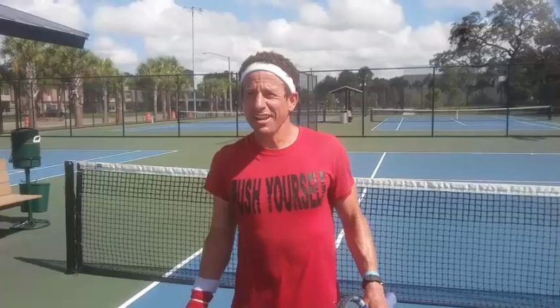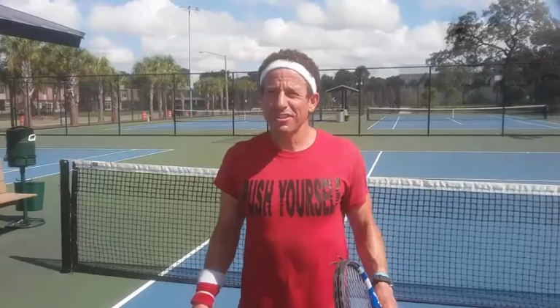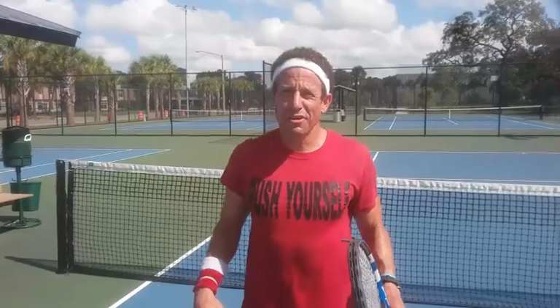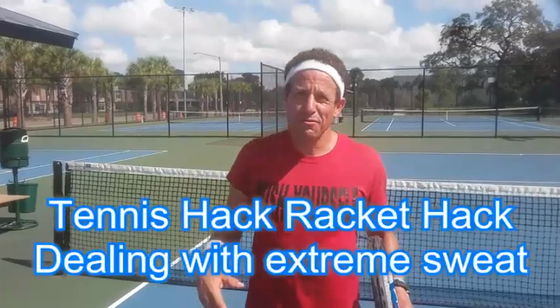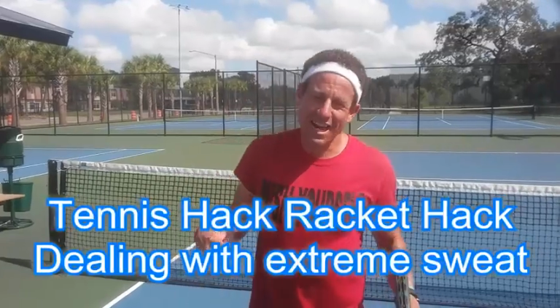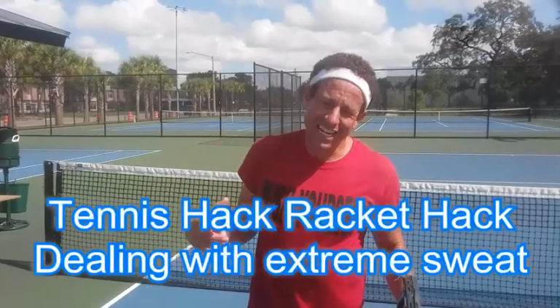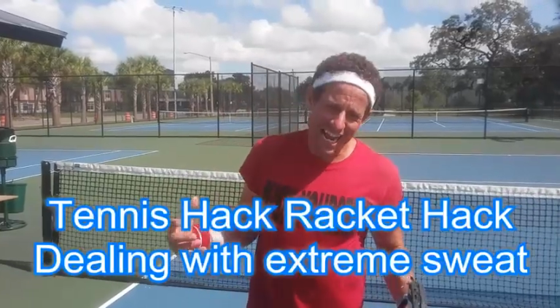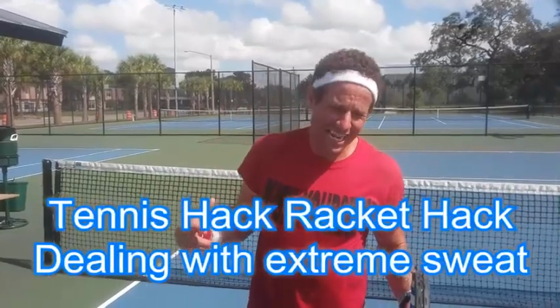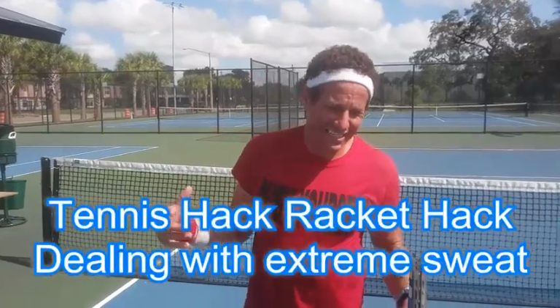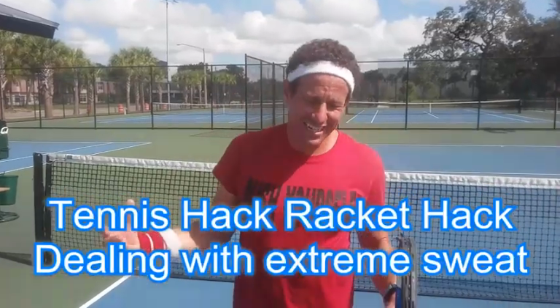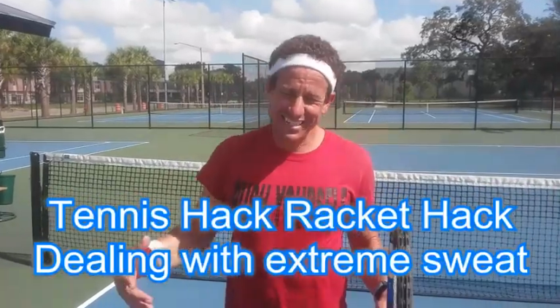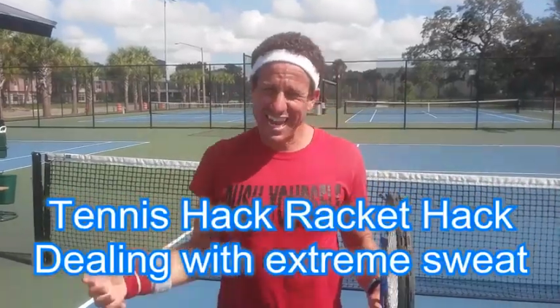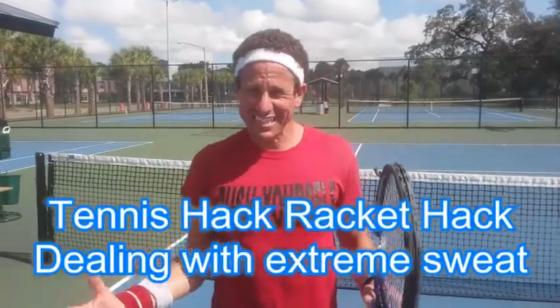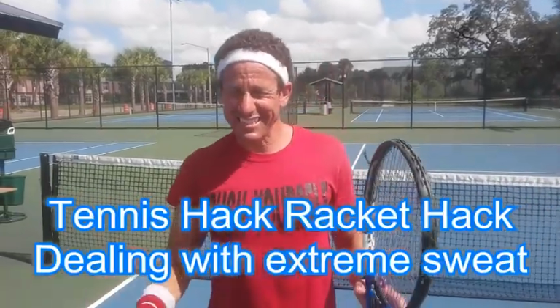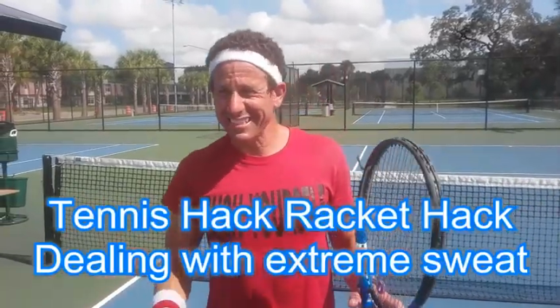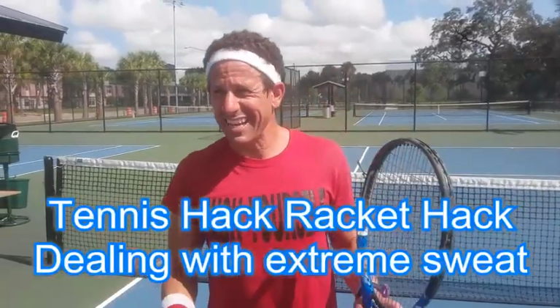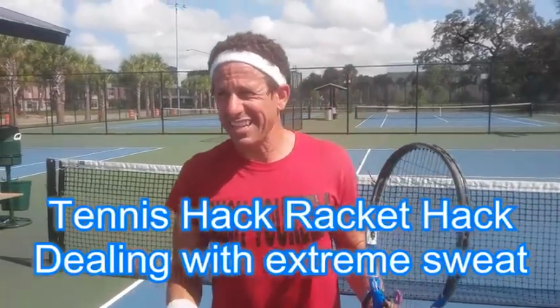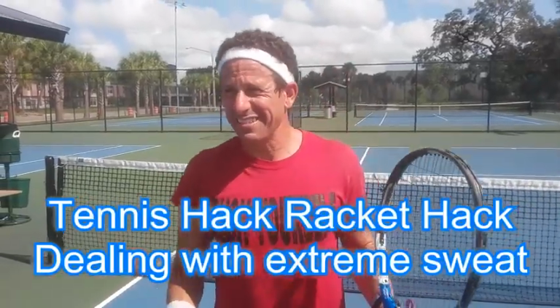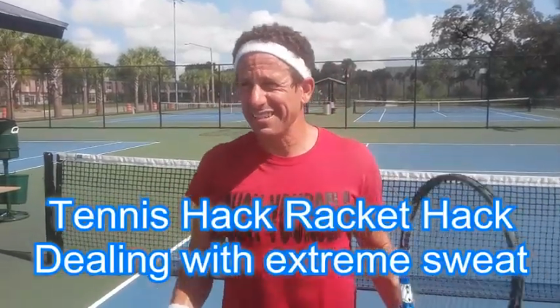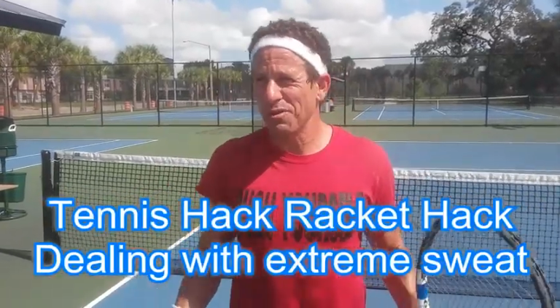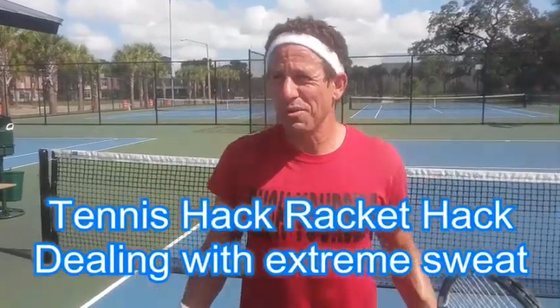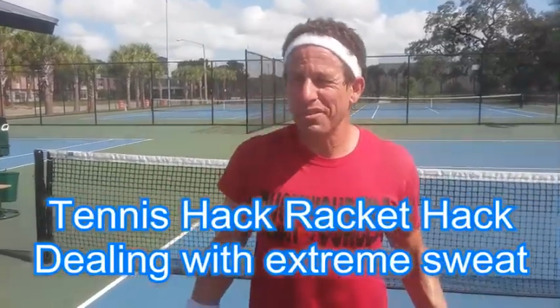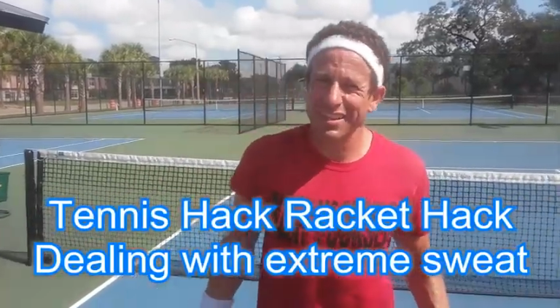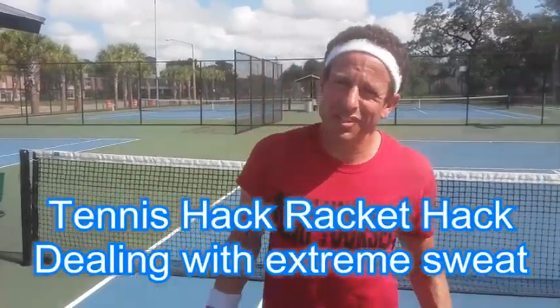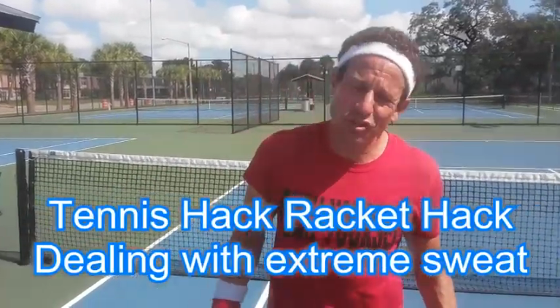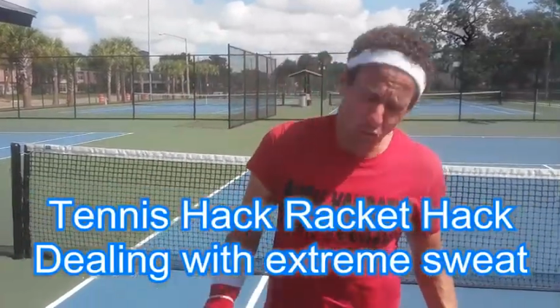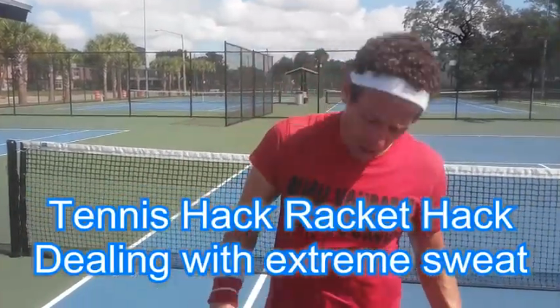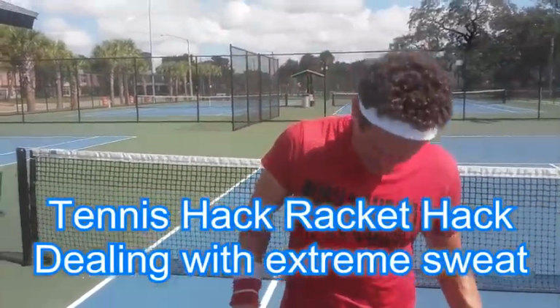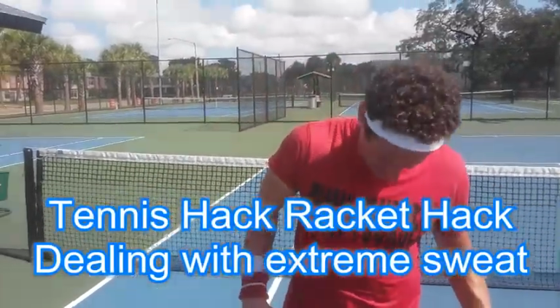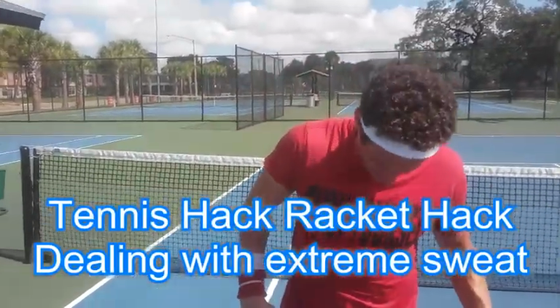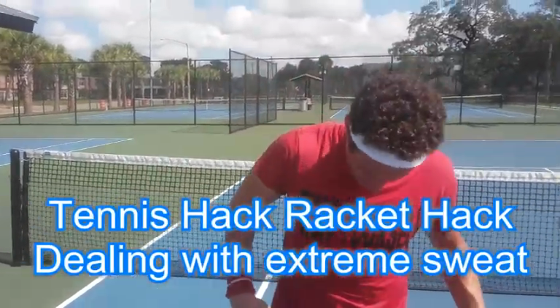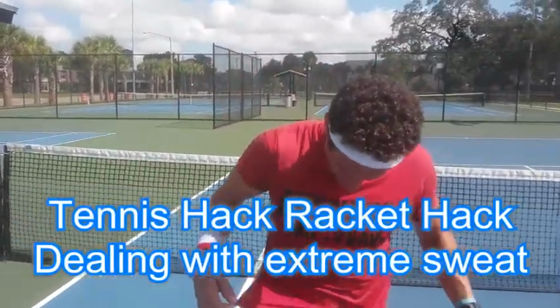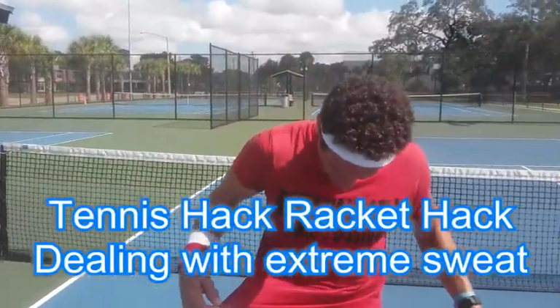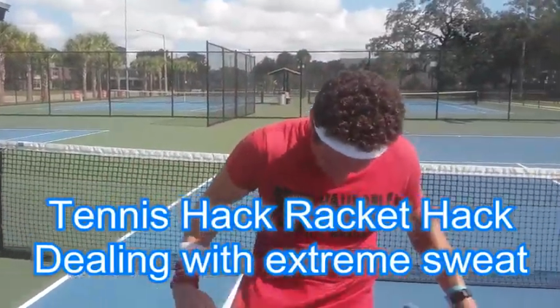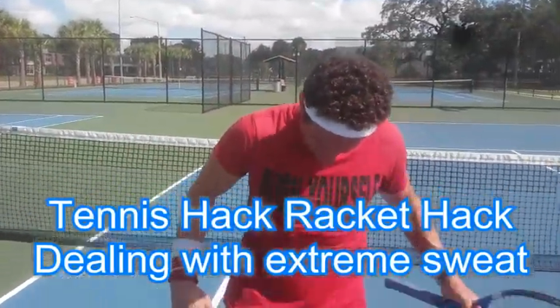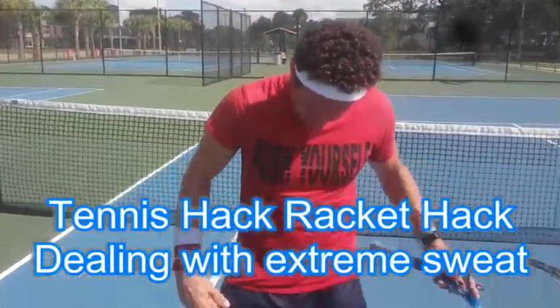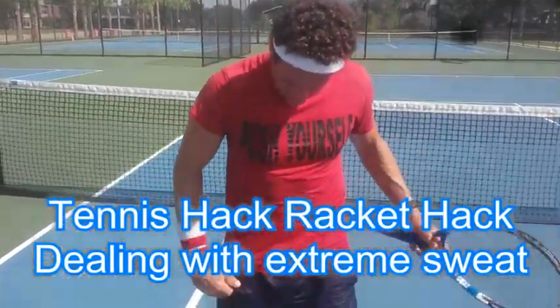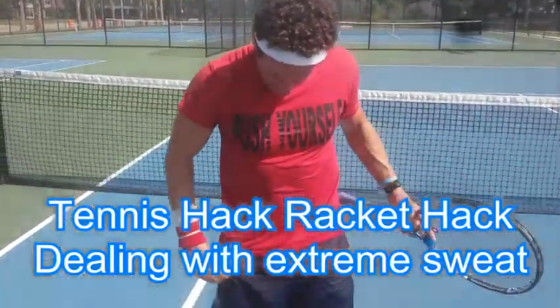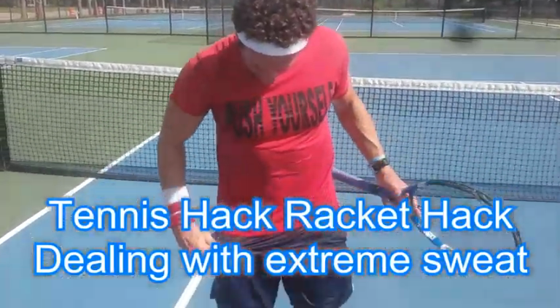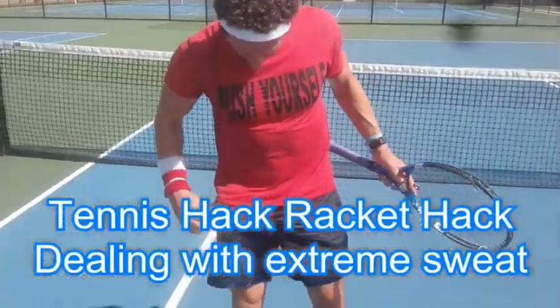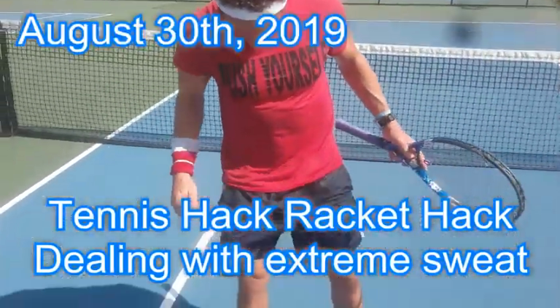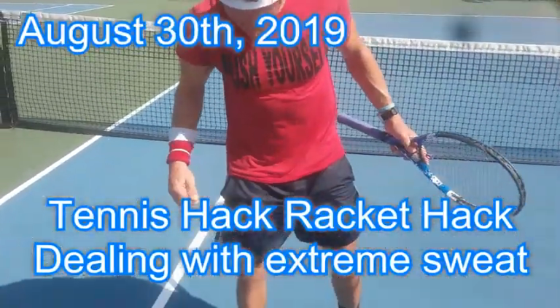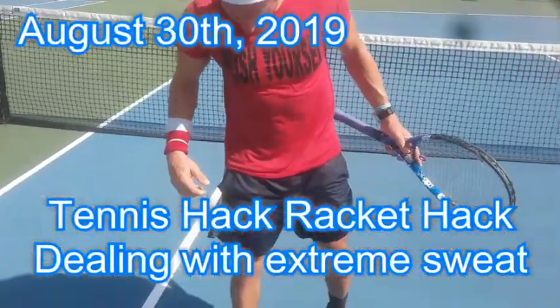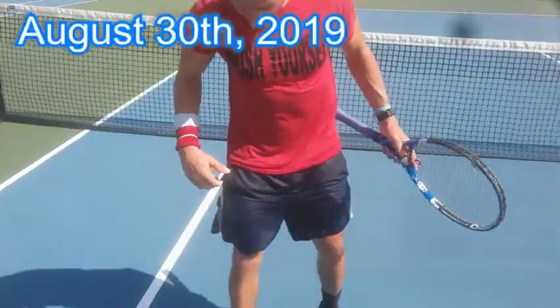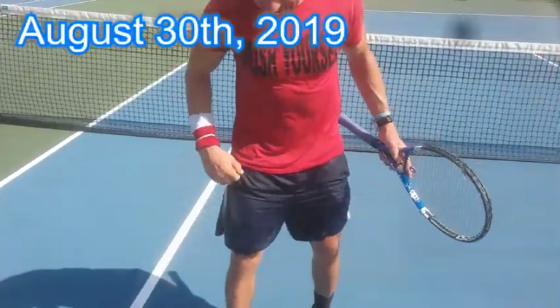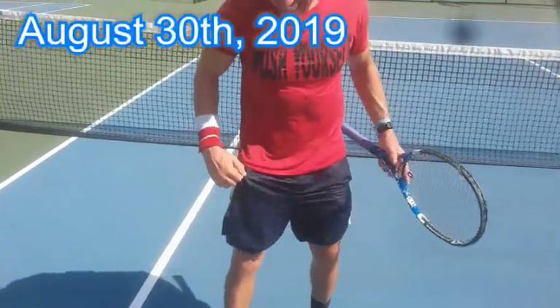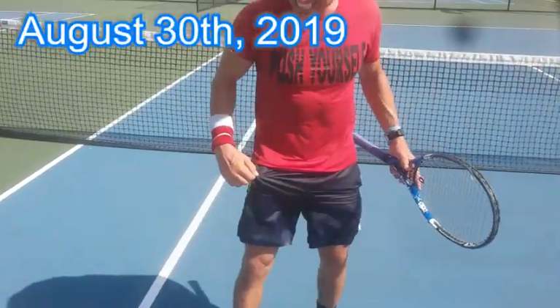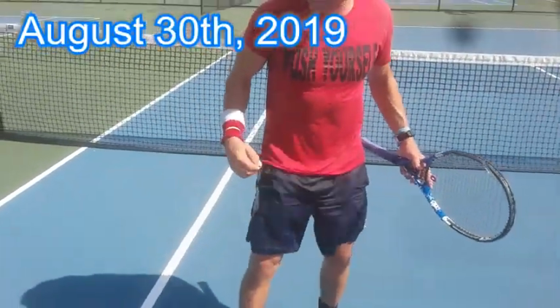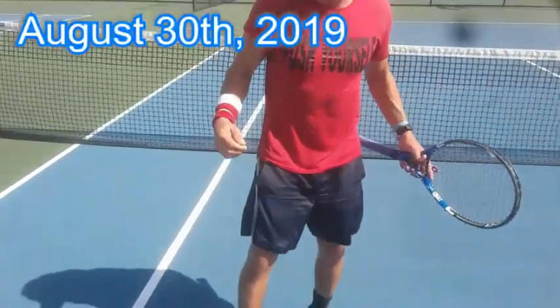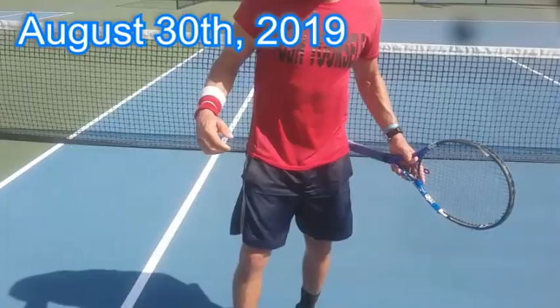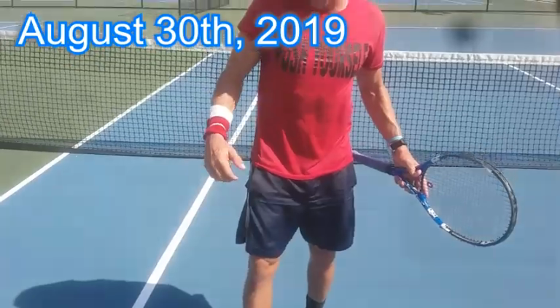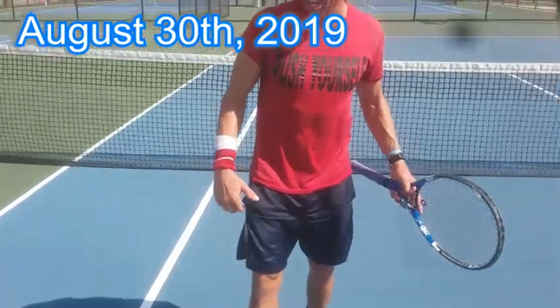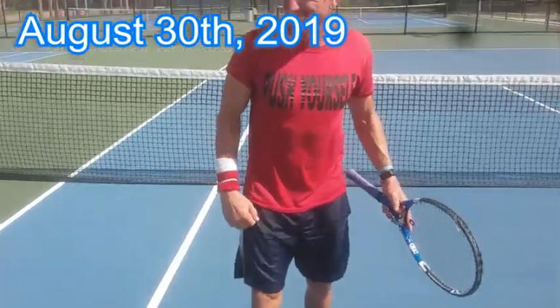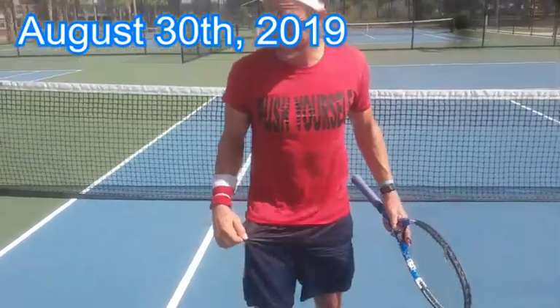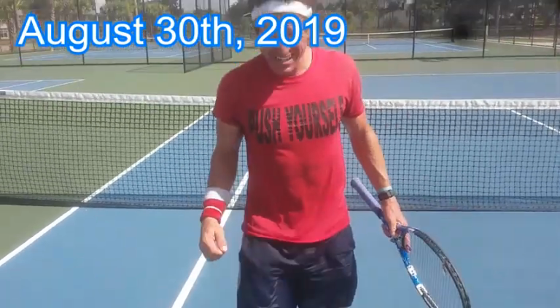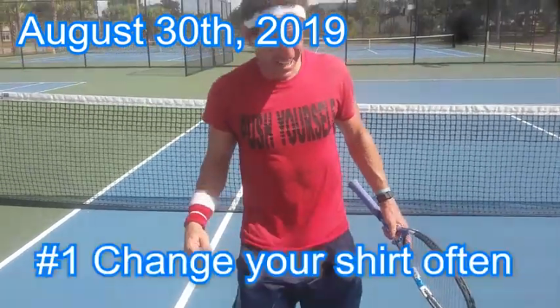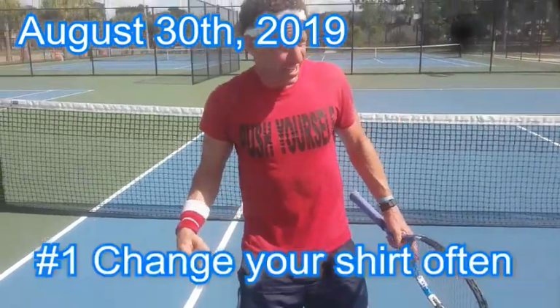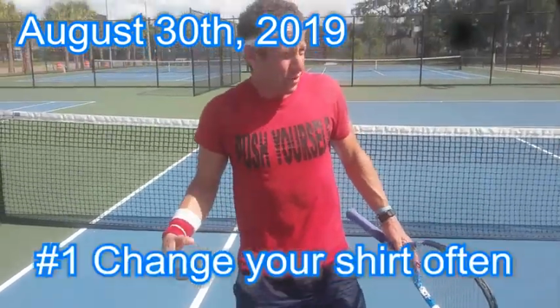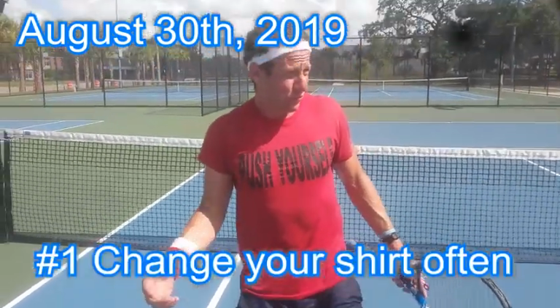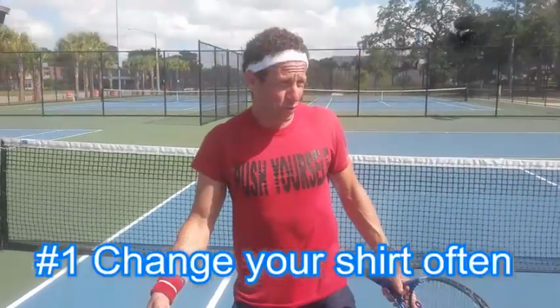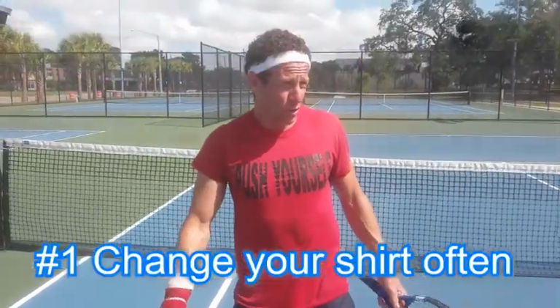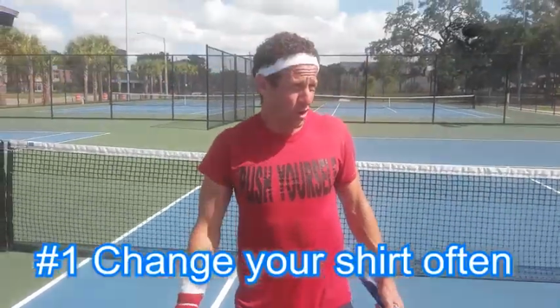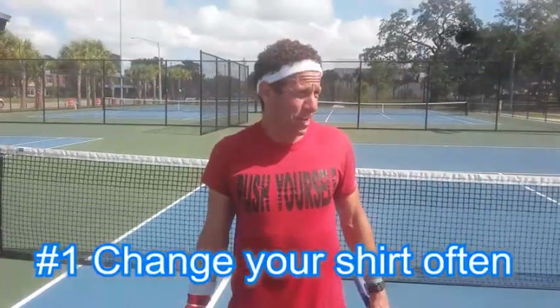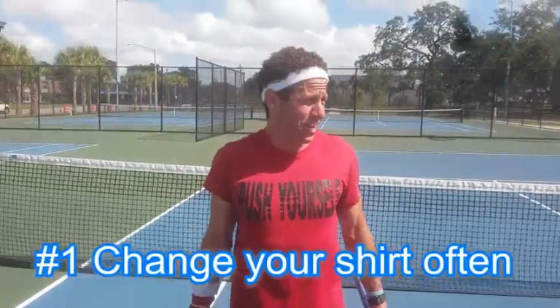Another racket hack, tennis hack. This is how to deal with the sweat. As you can see, I'm drenched. It's August, Florida.